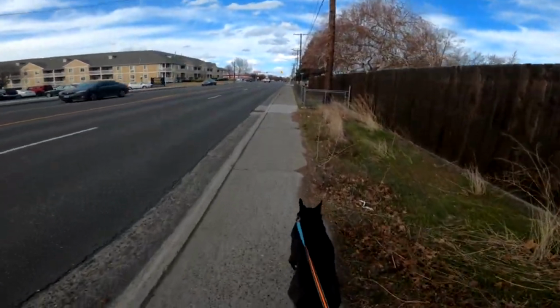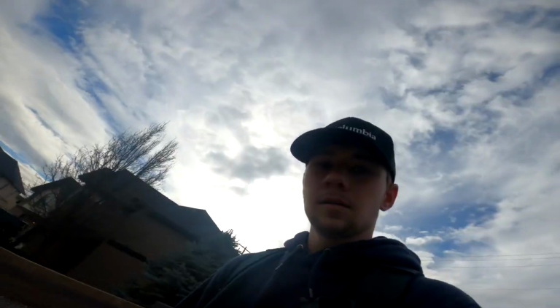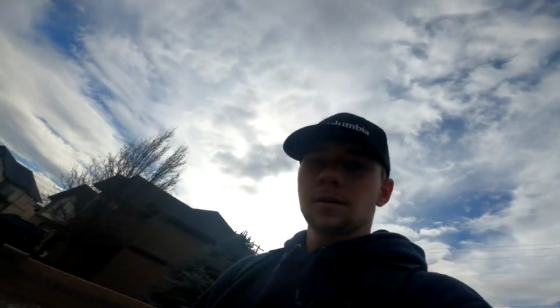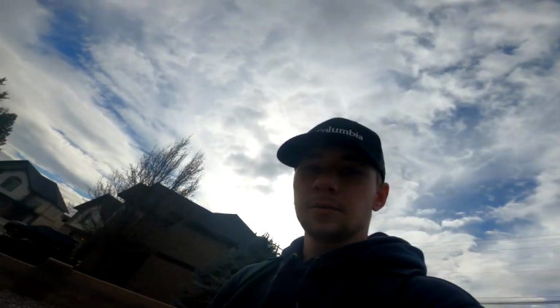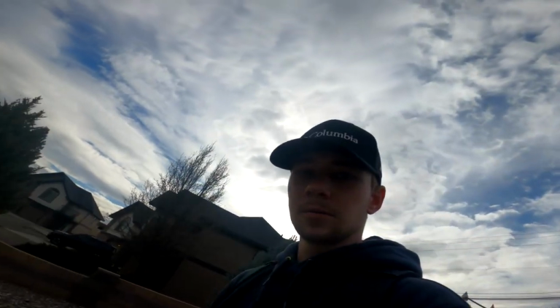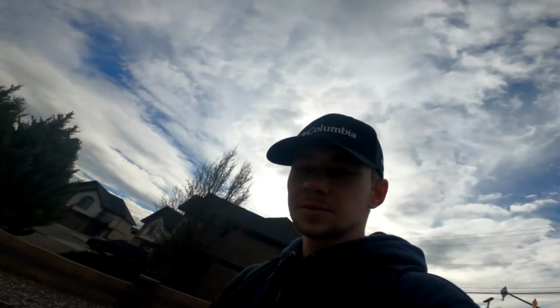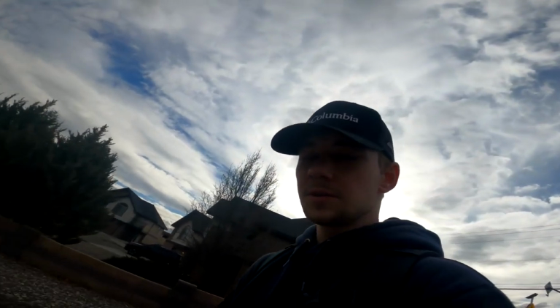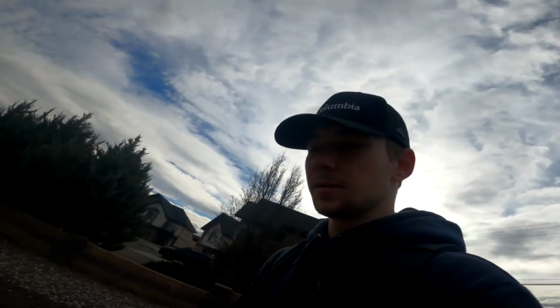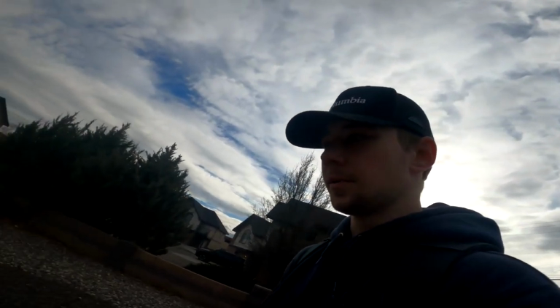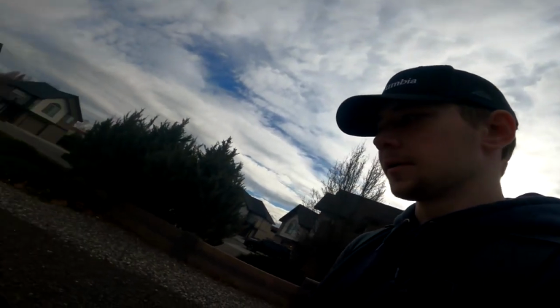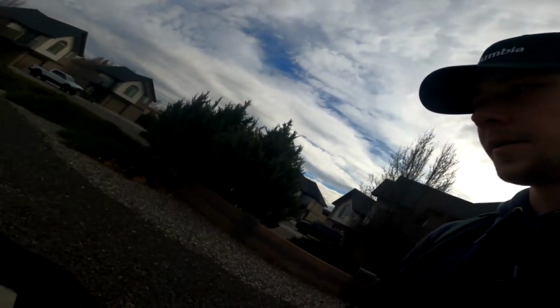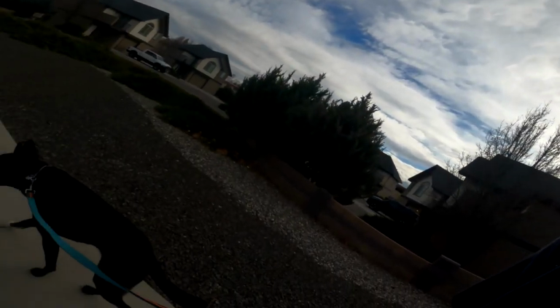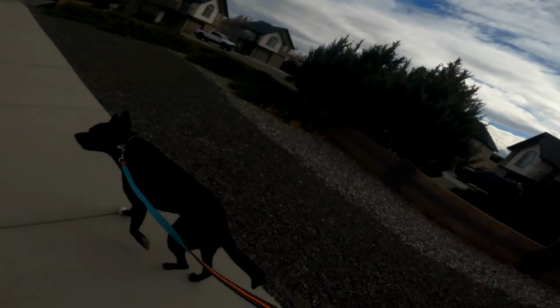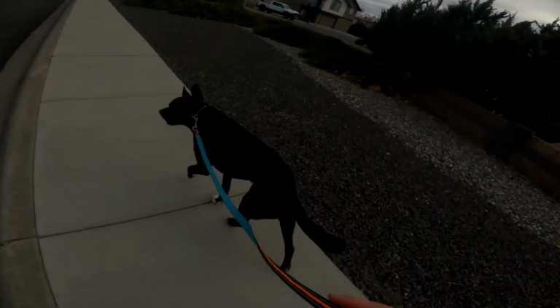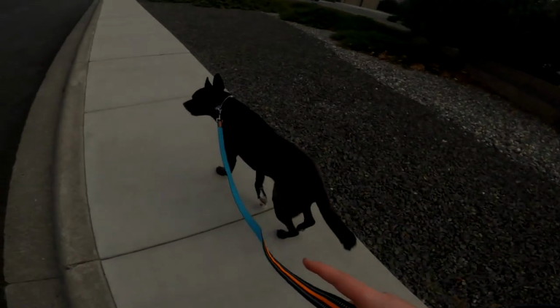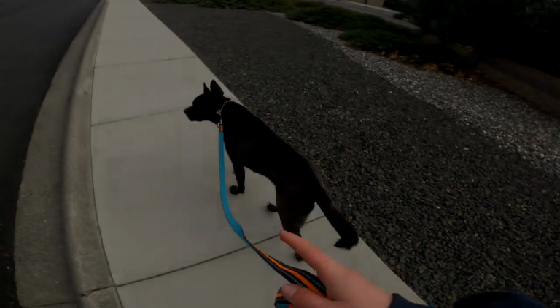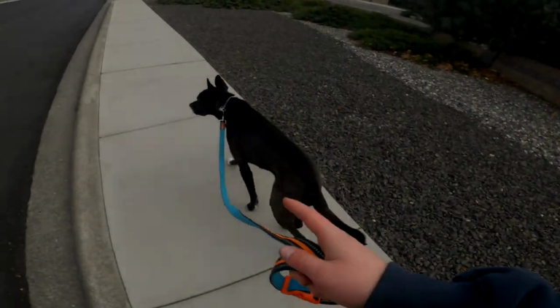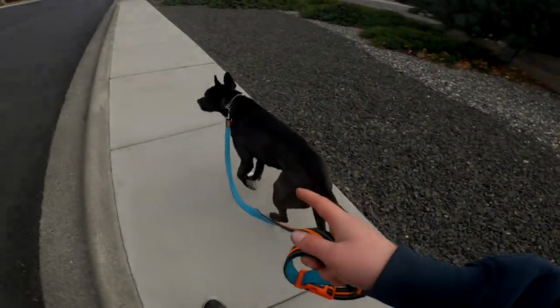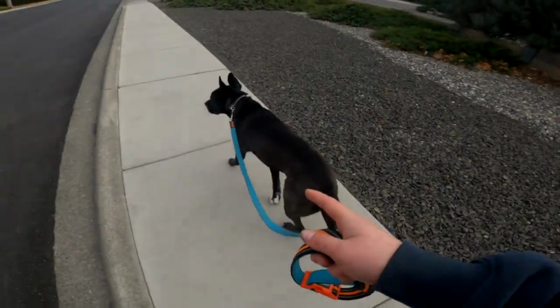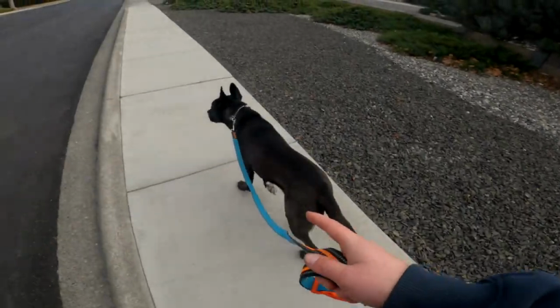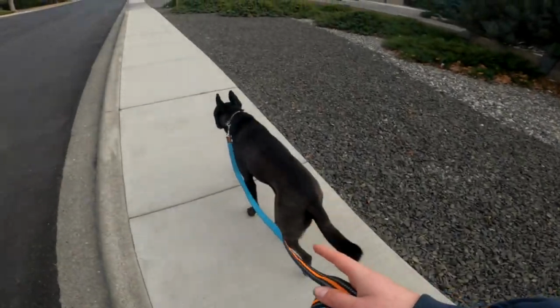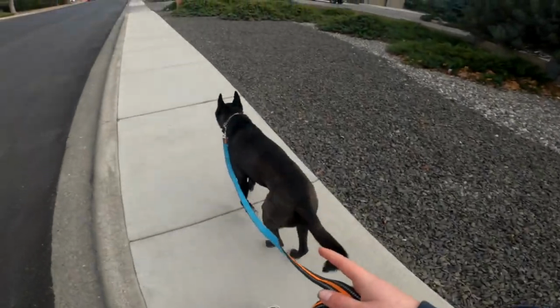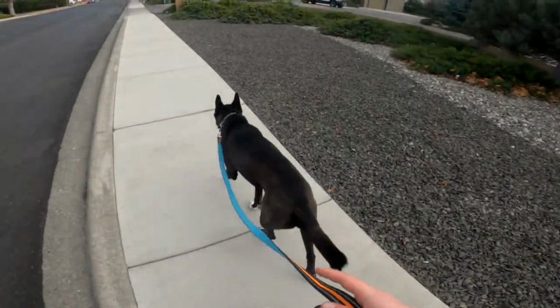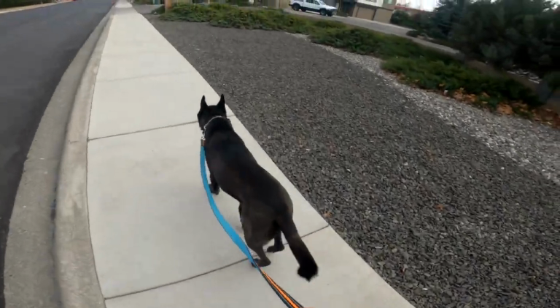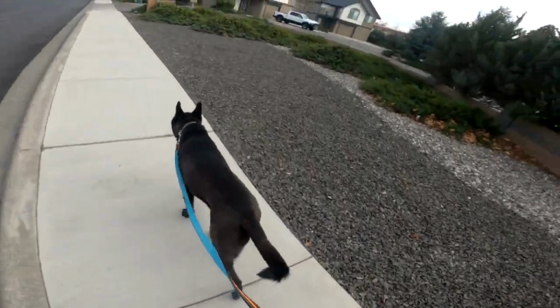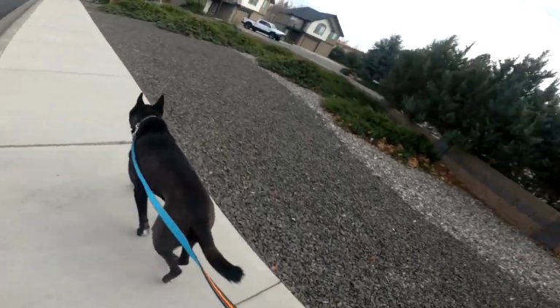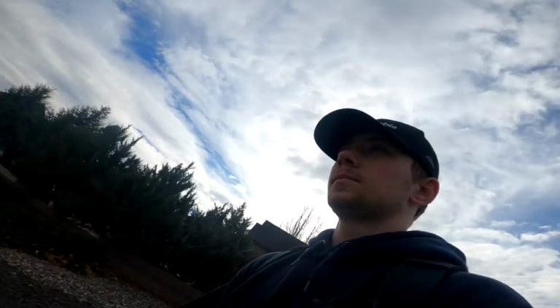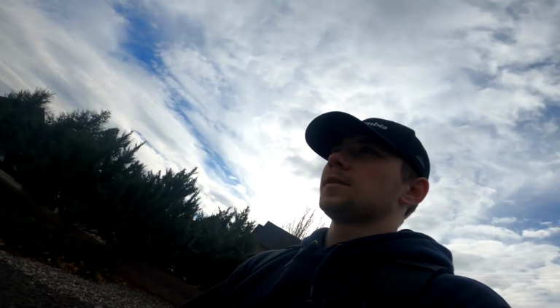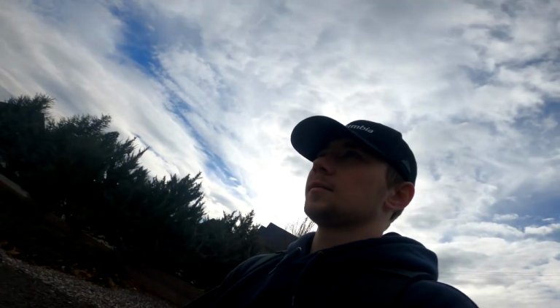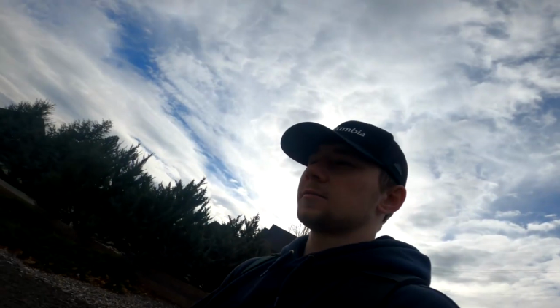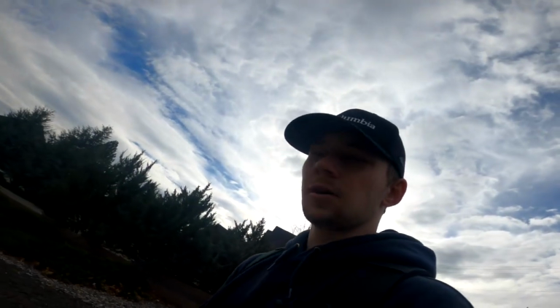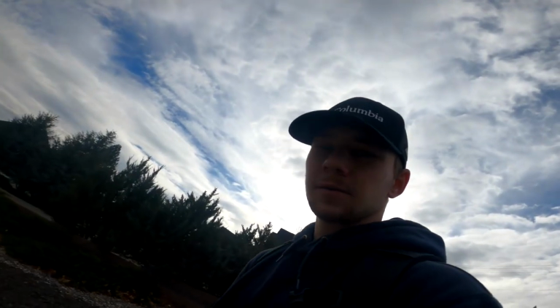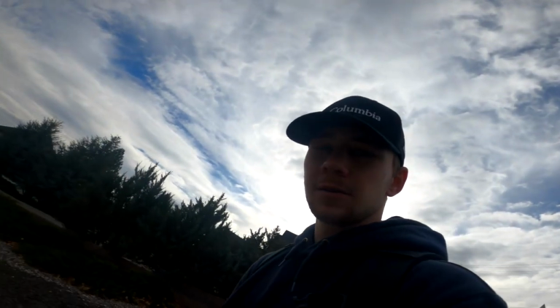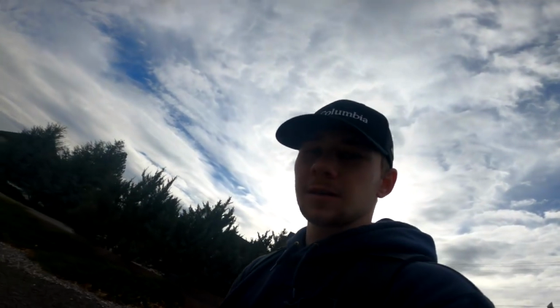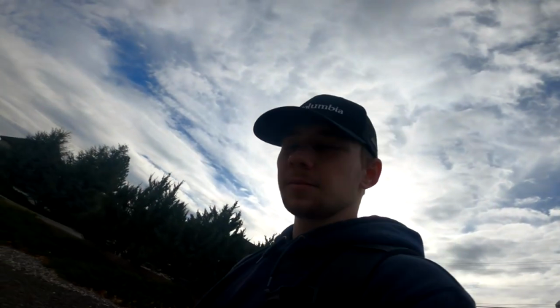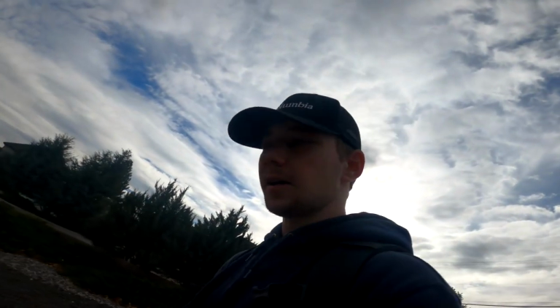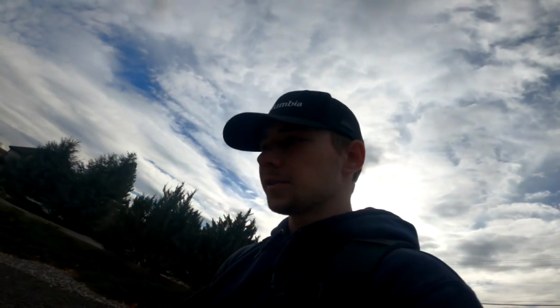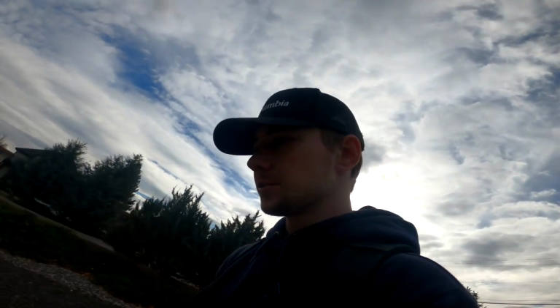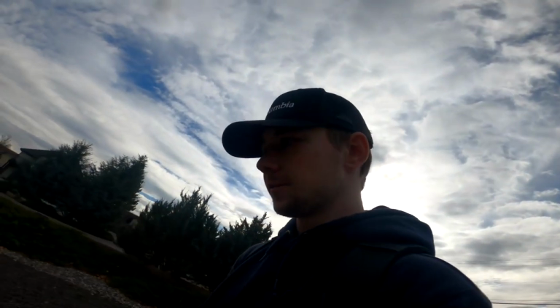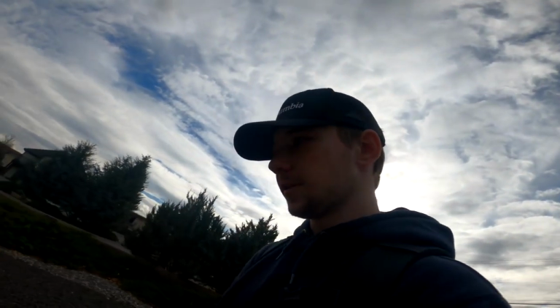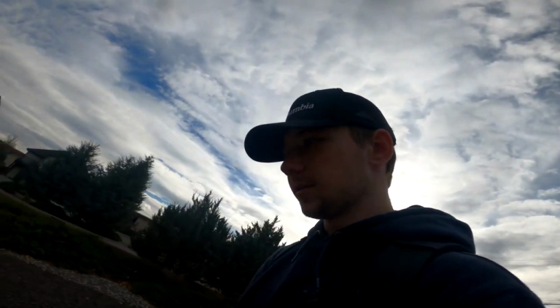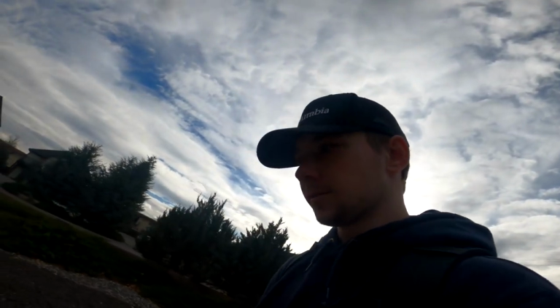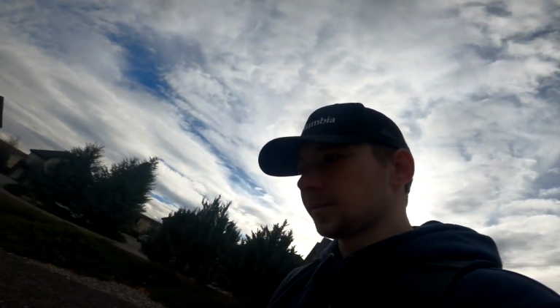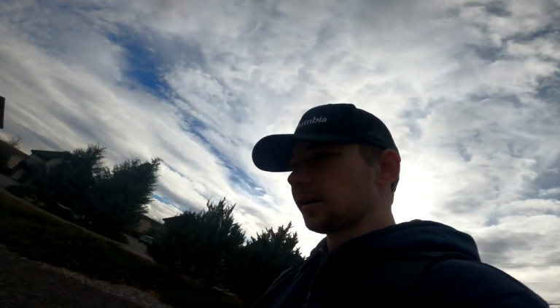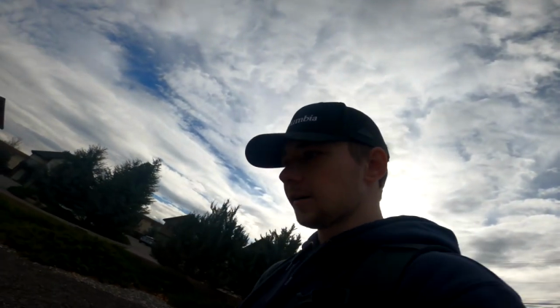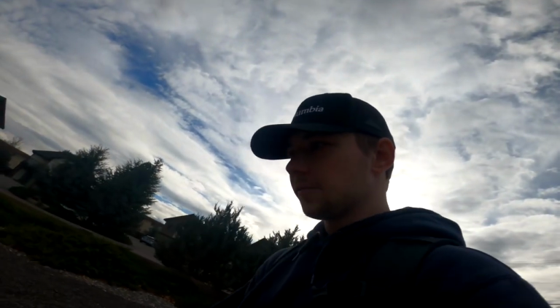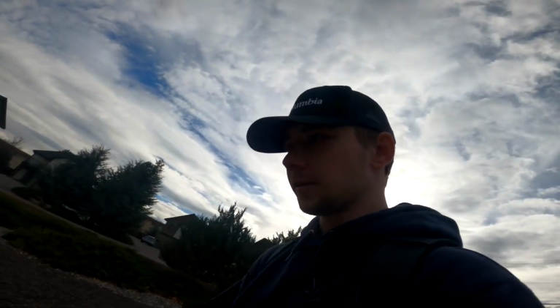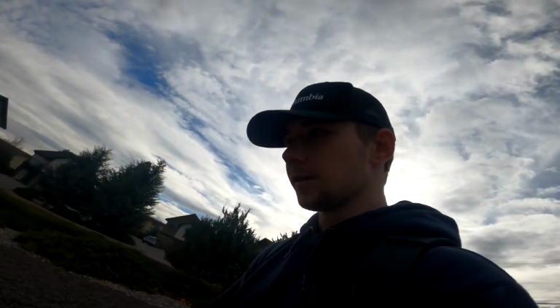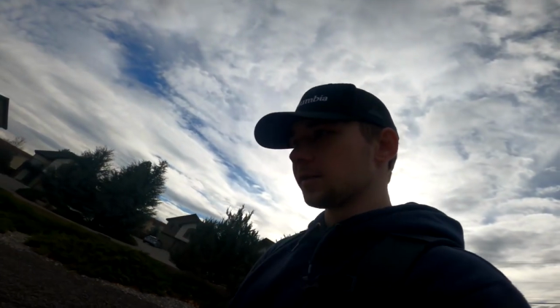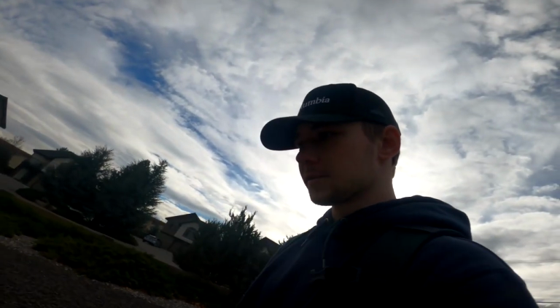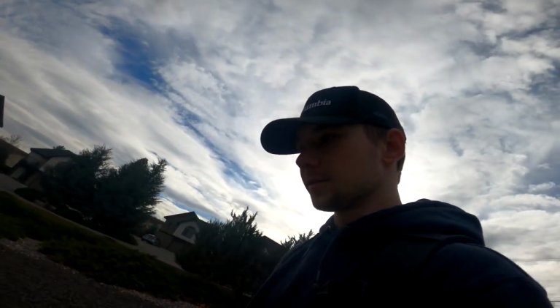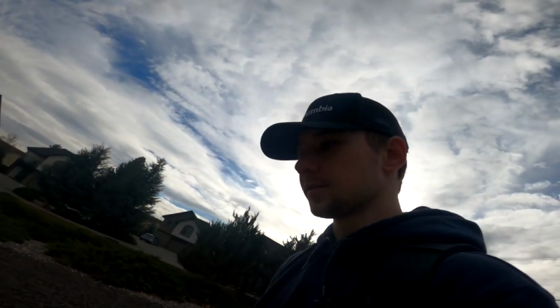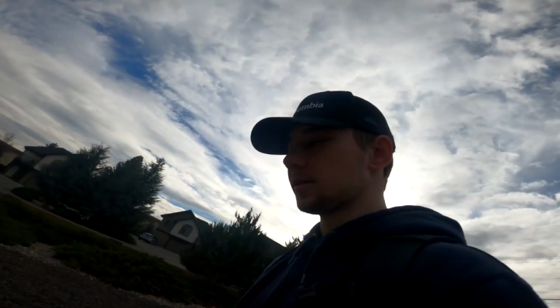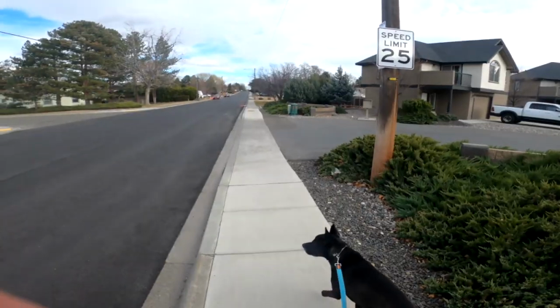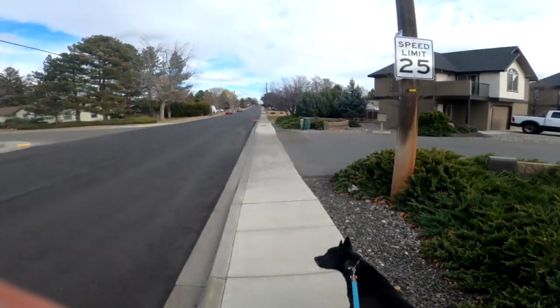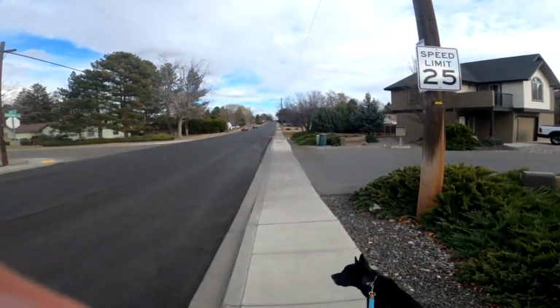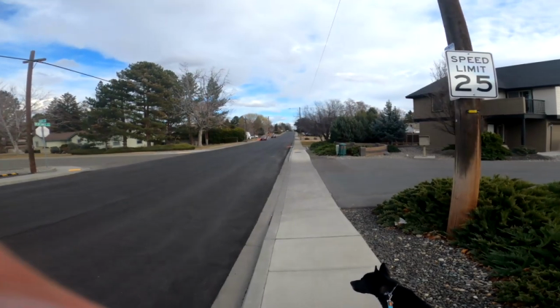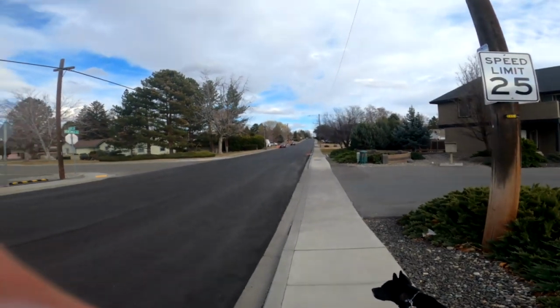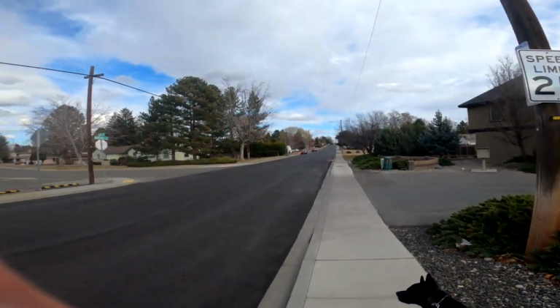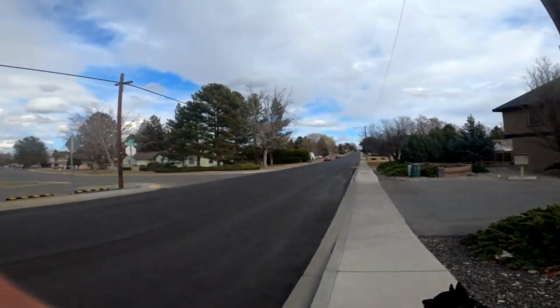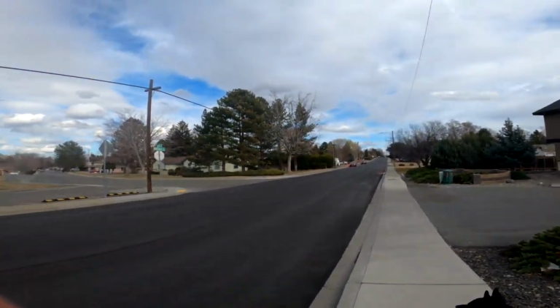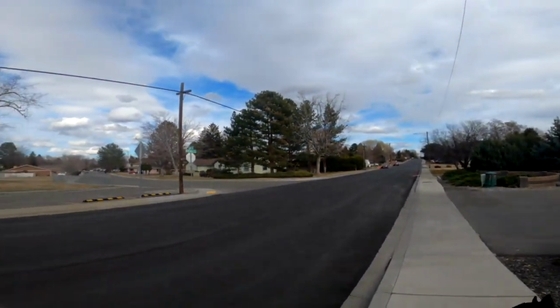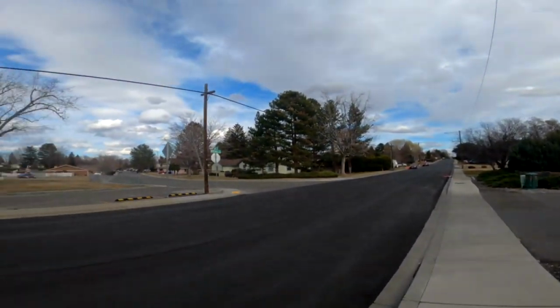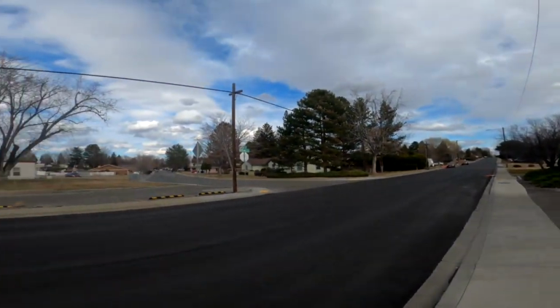We're almost to the park. I've been walking for like a mile so far and we're about halfway there. It's a very nice day.